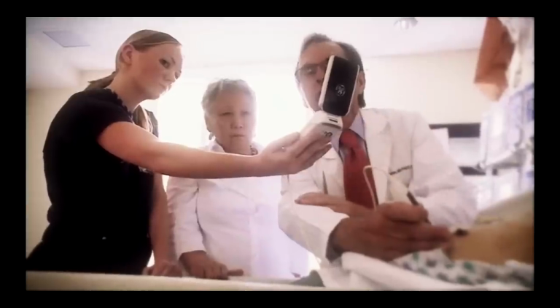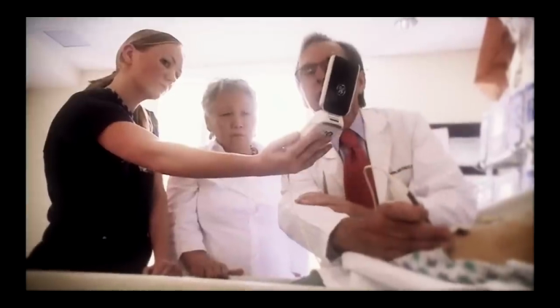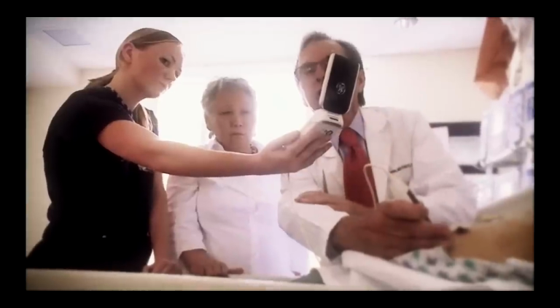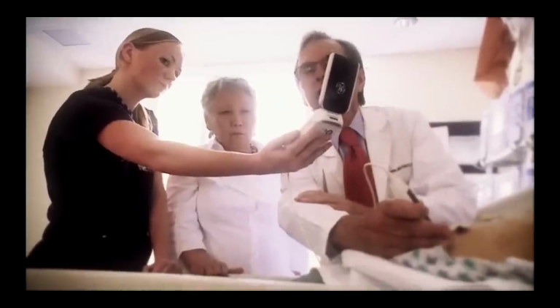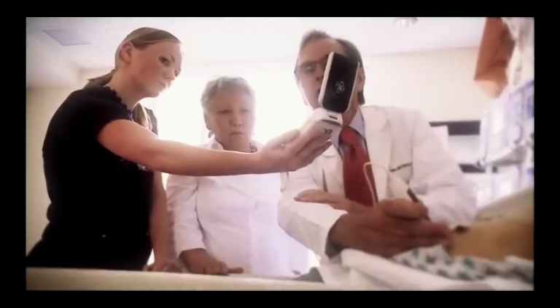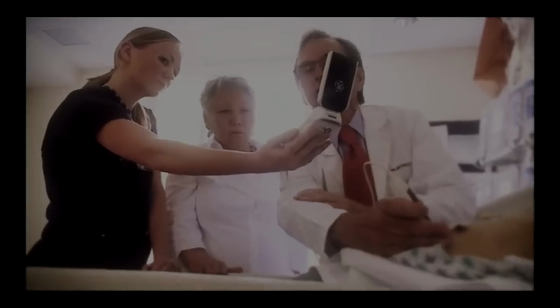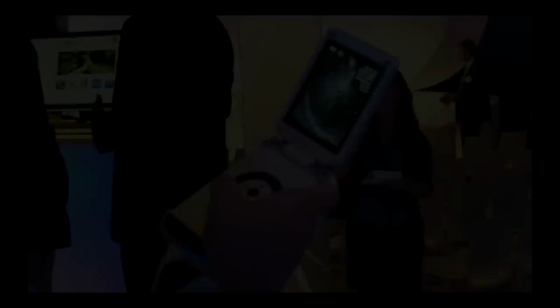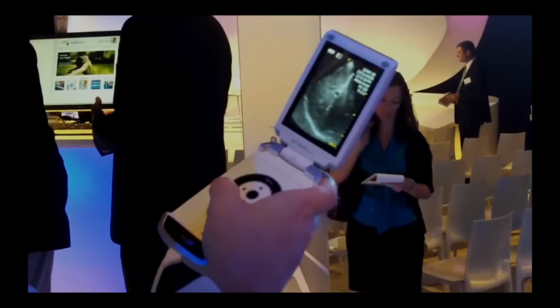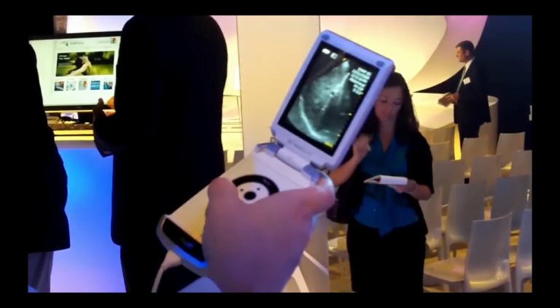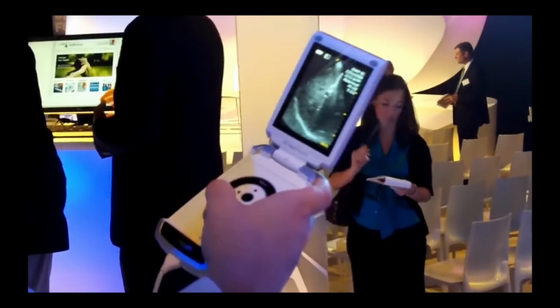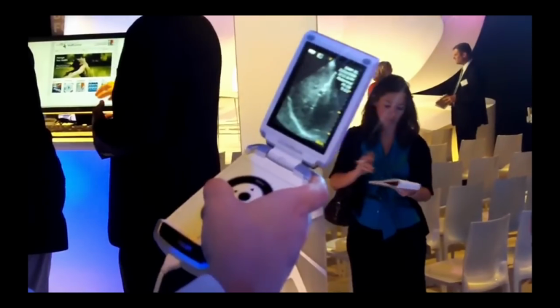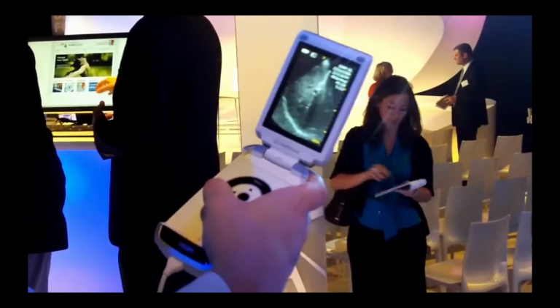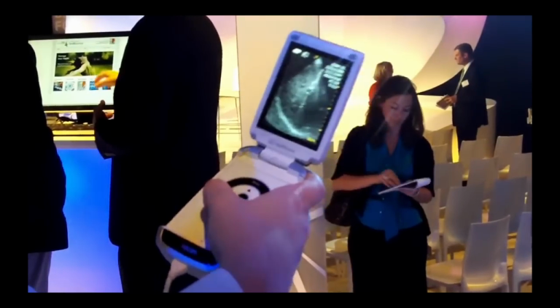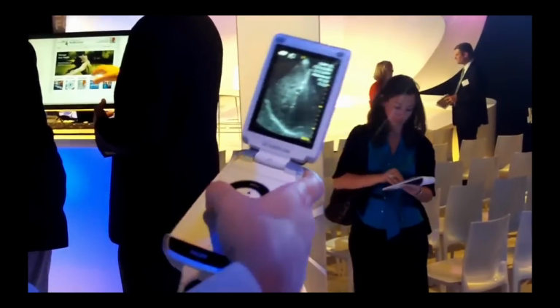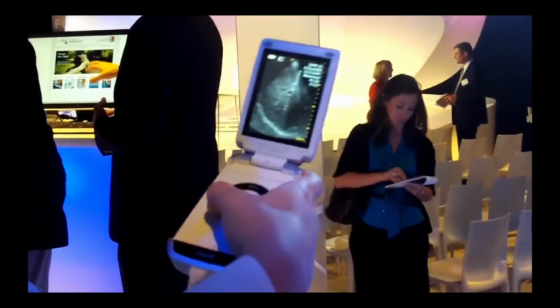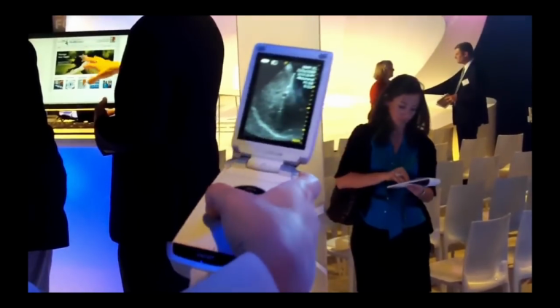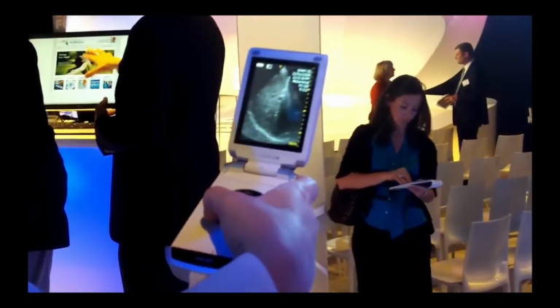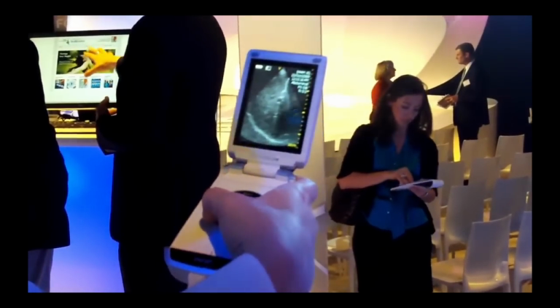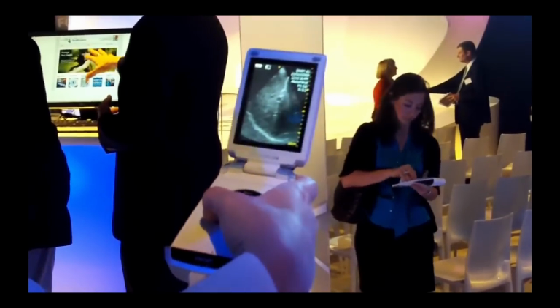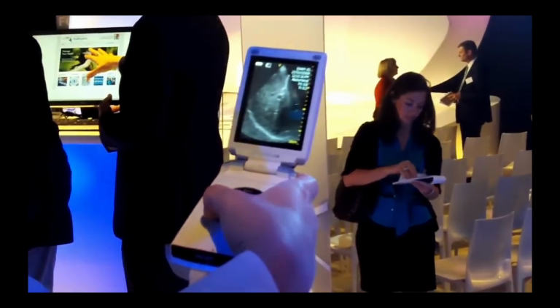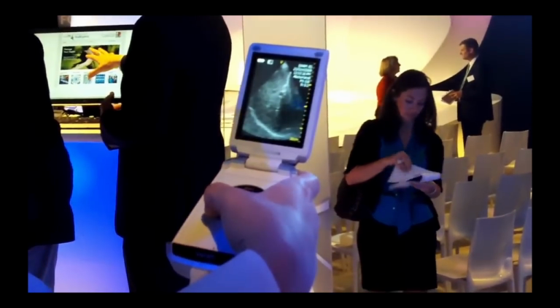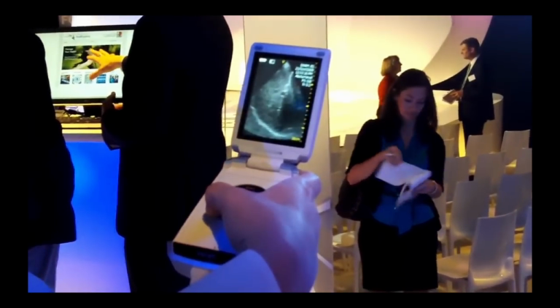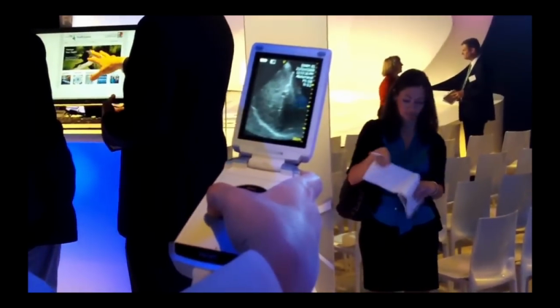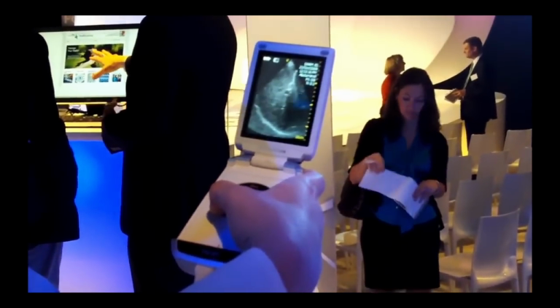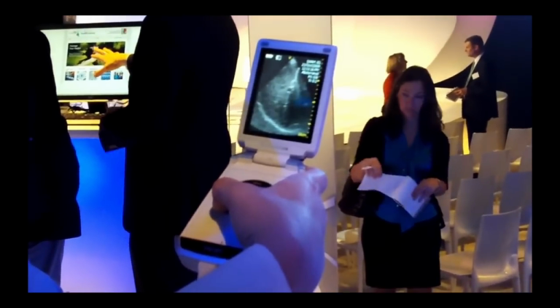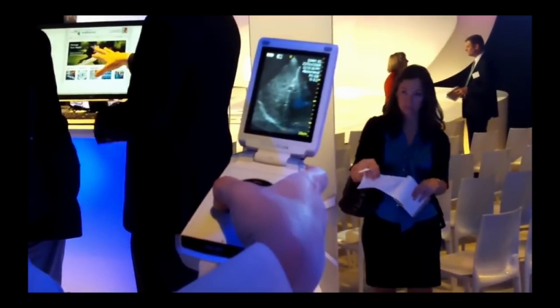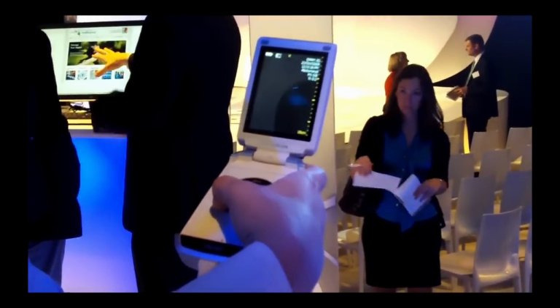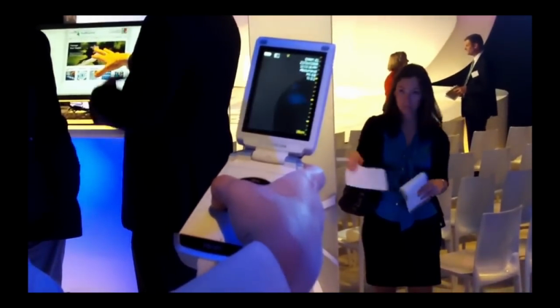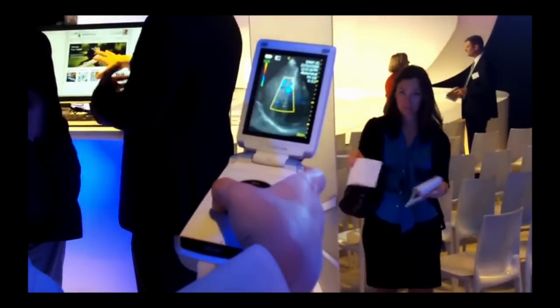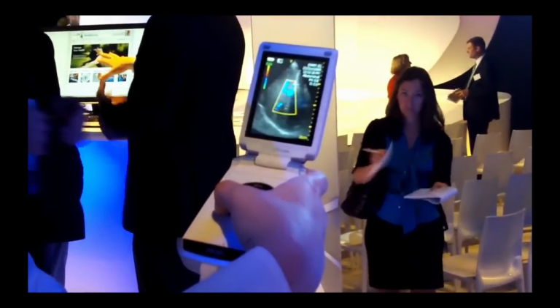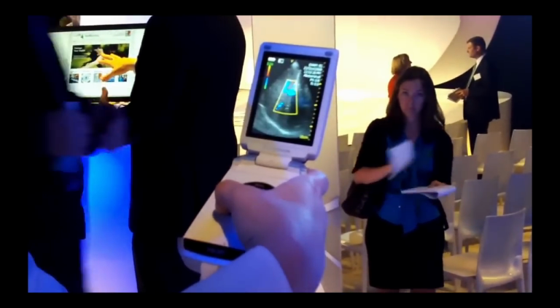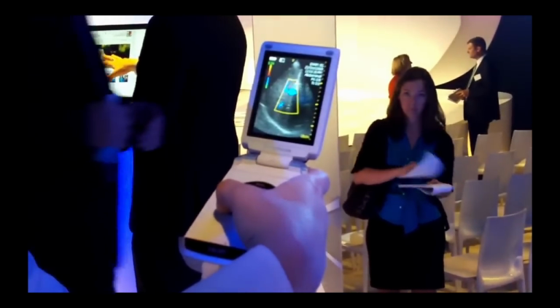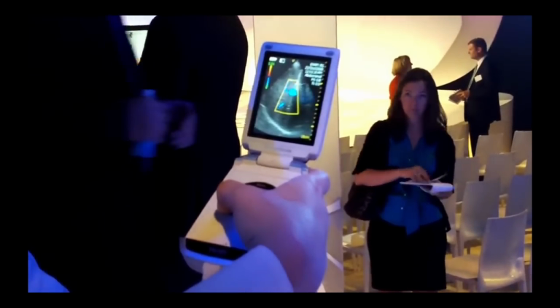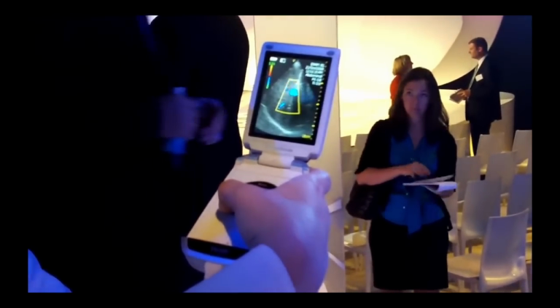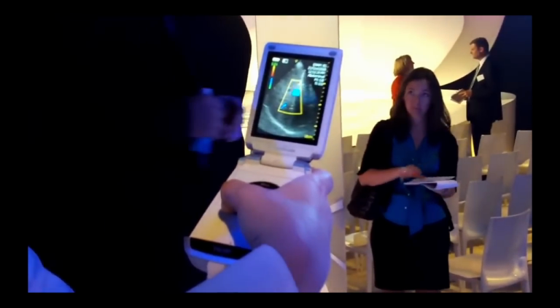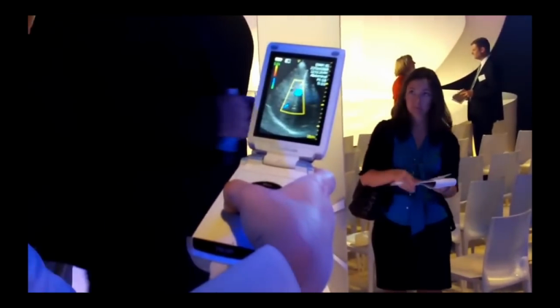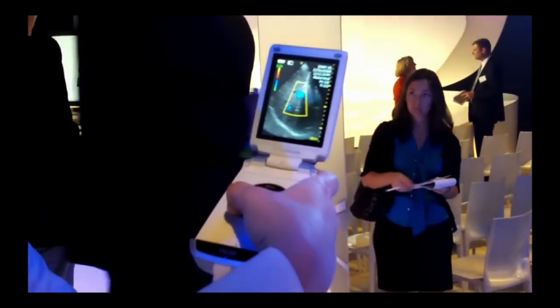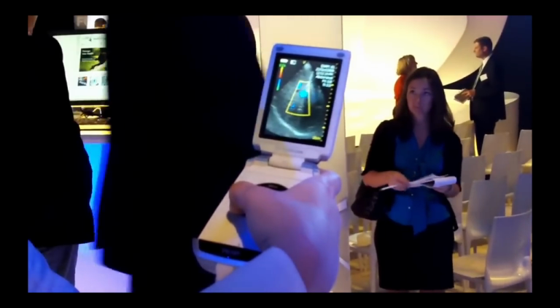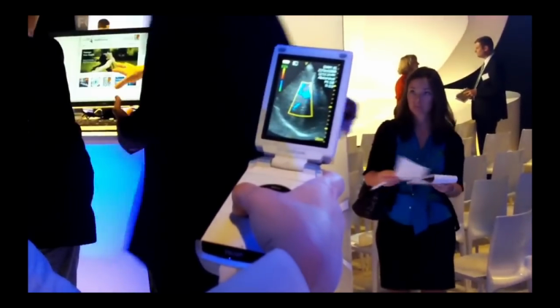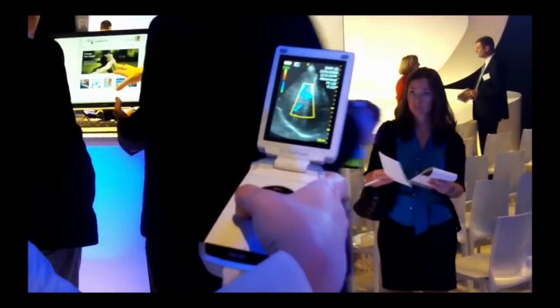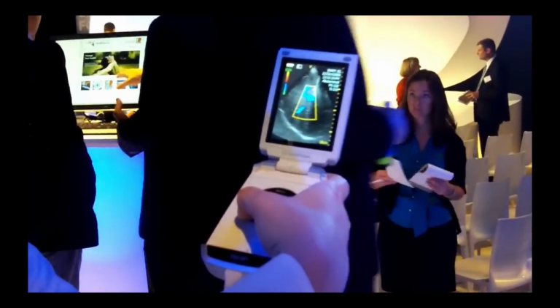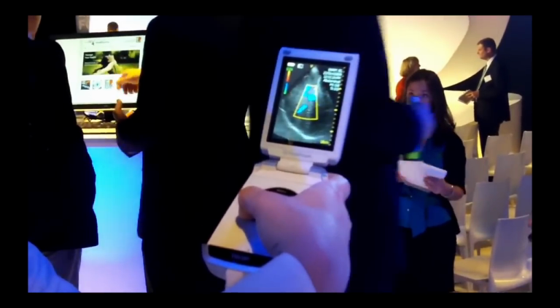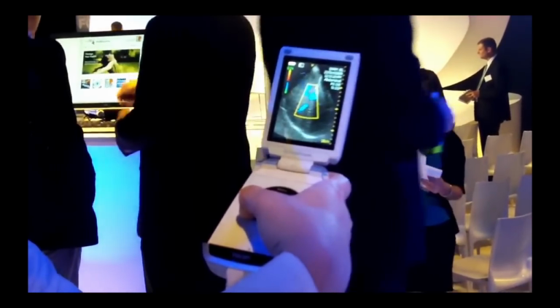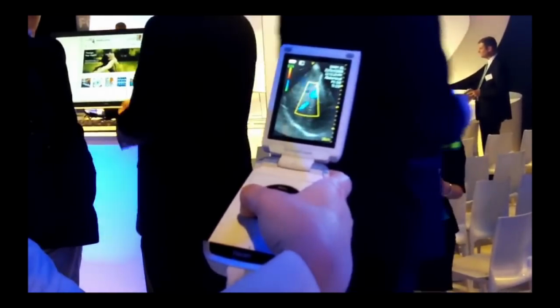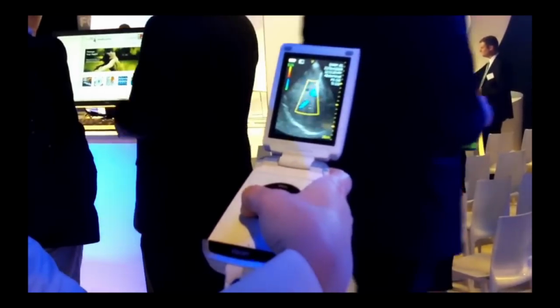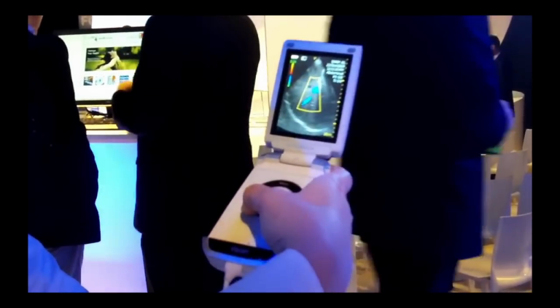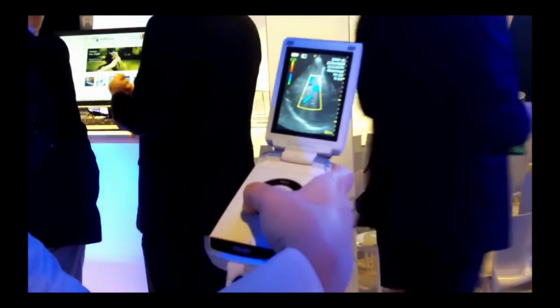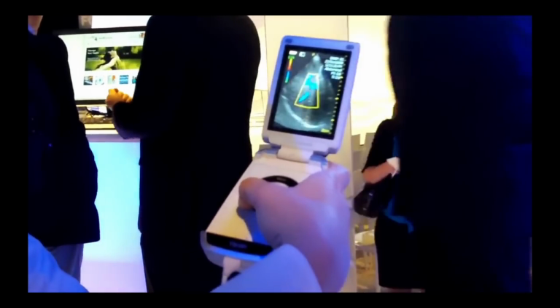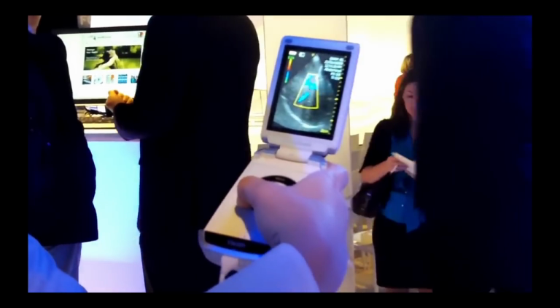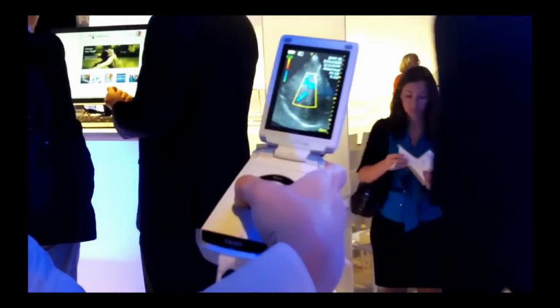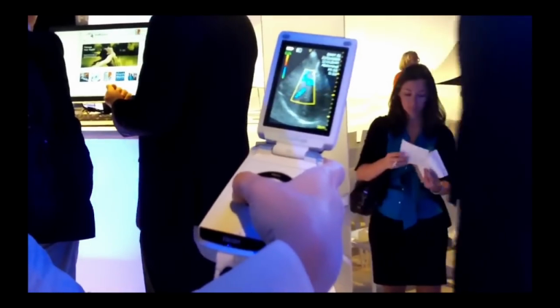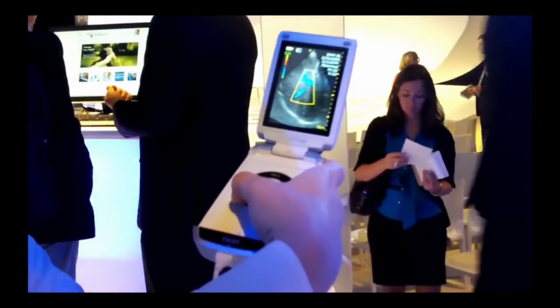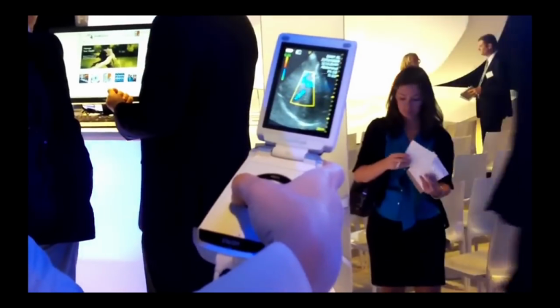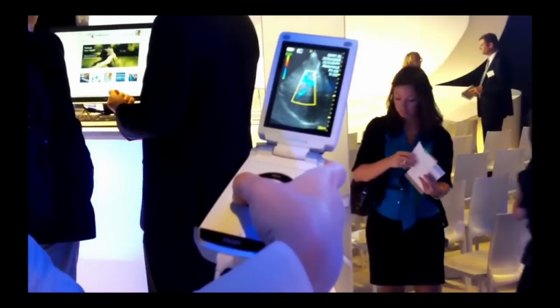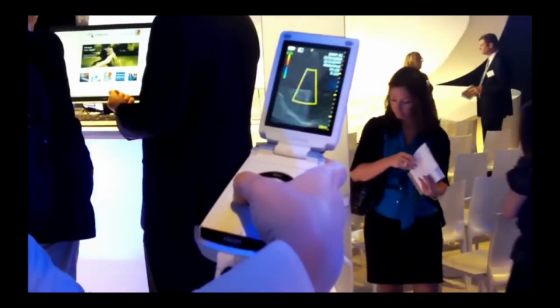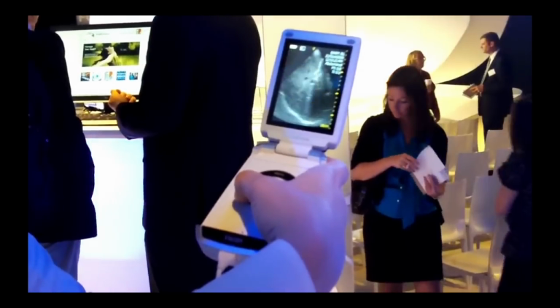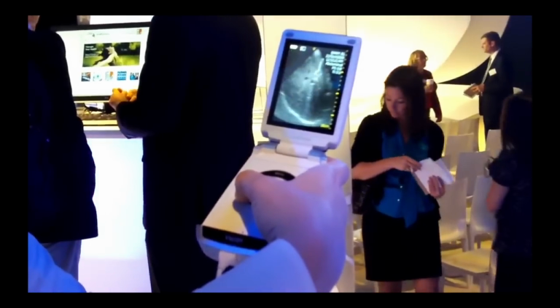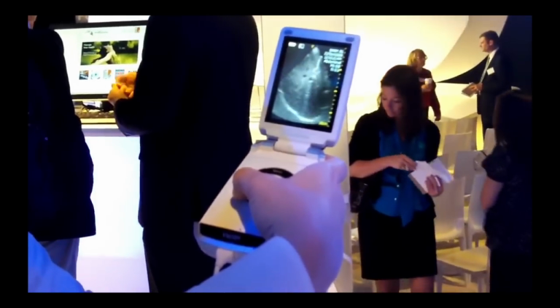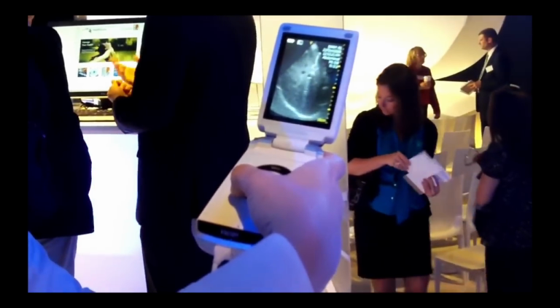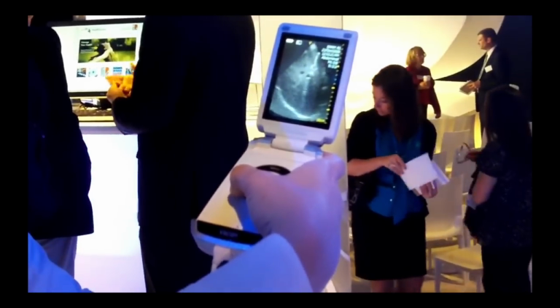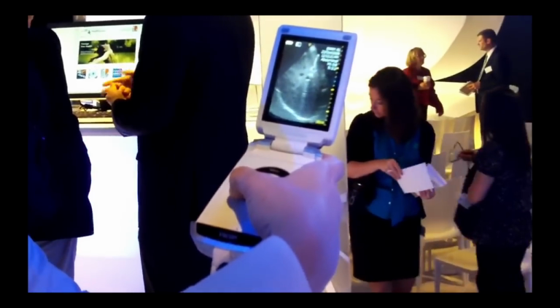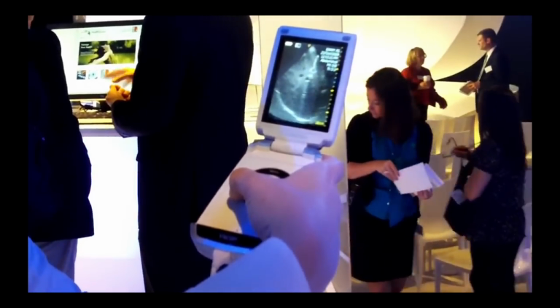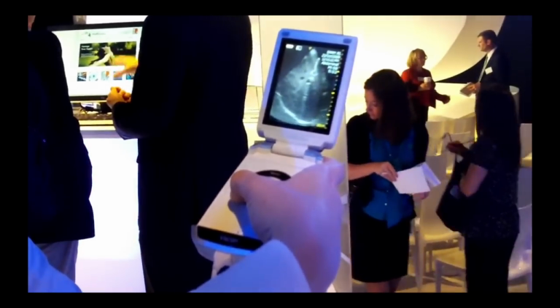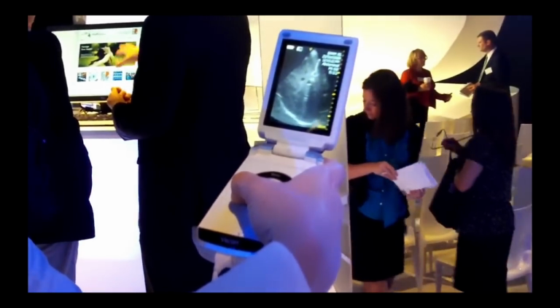We've got color Doppler. Amazing, it's amazing, isn't it?